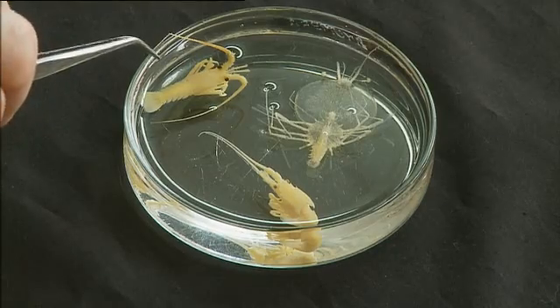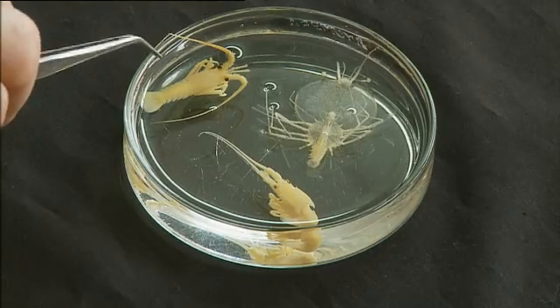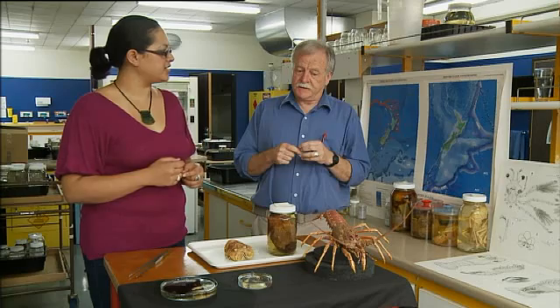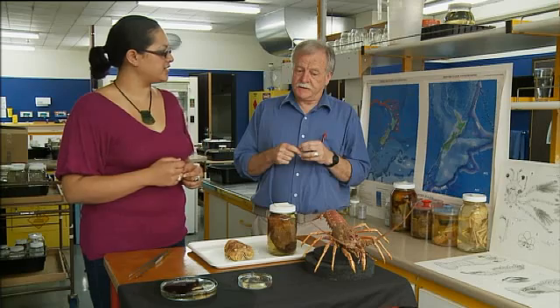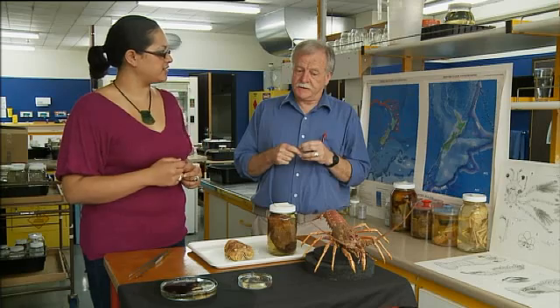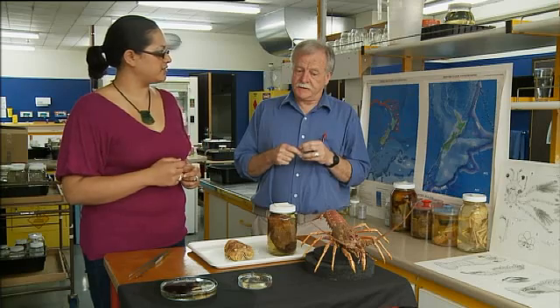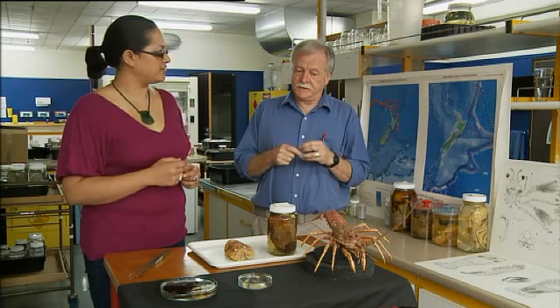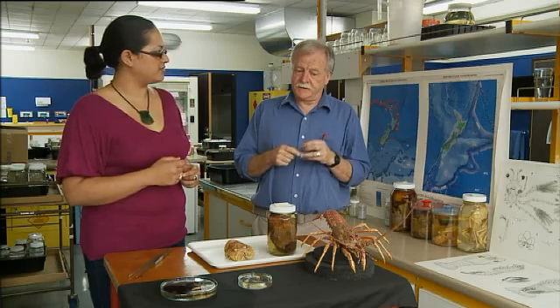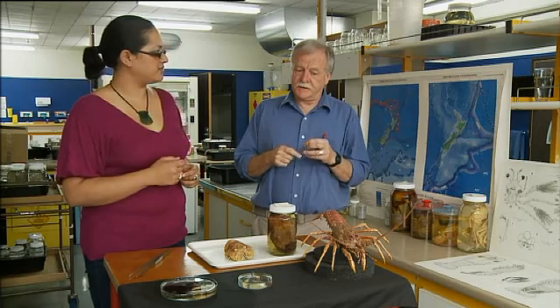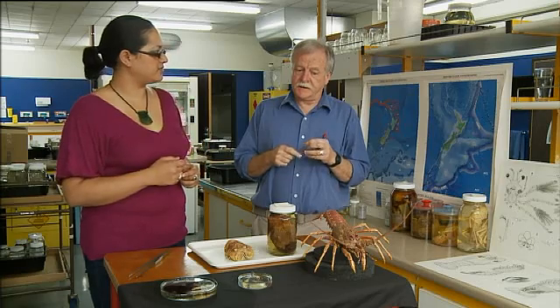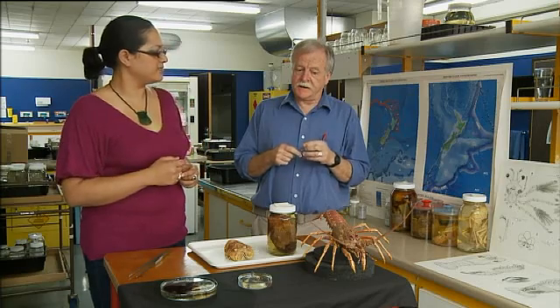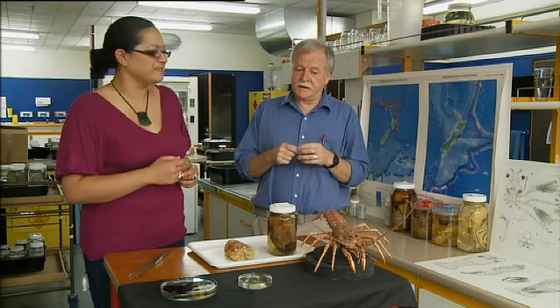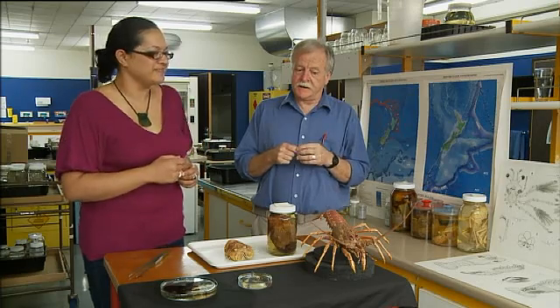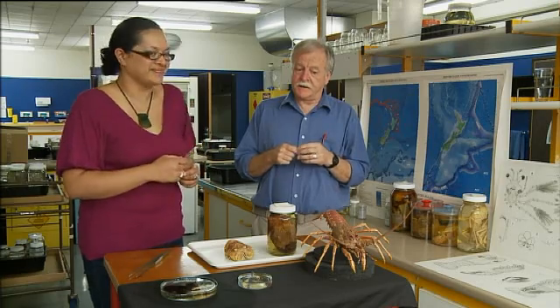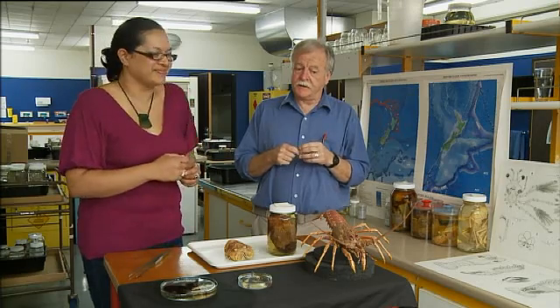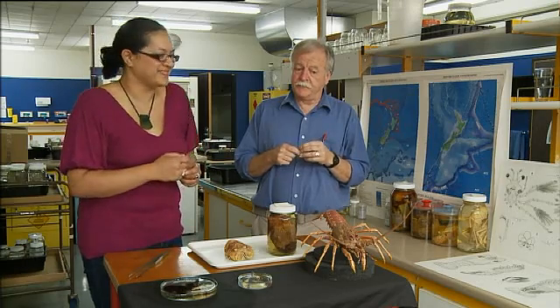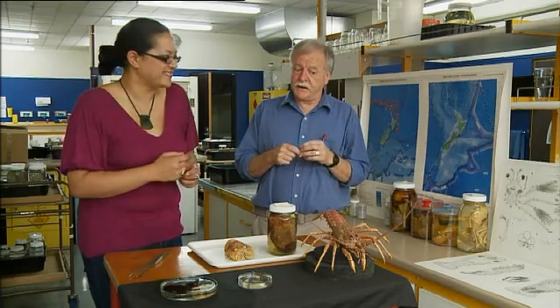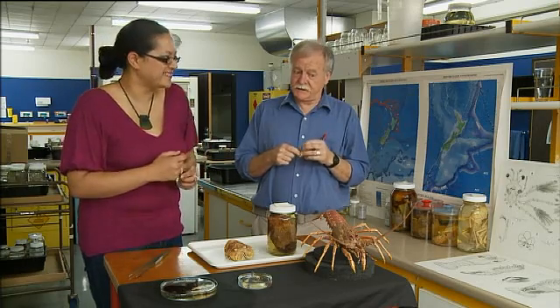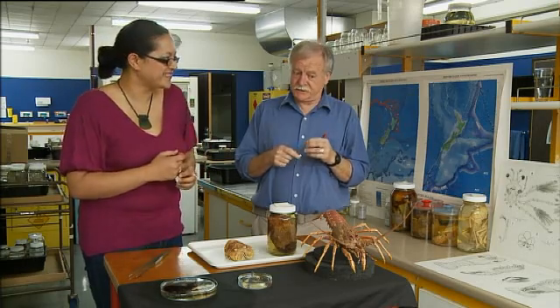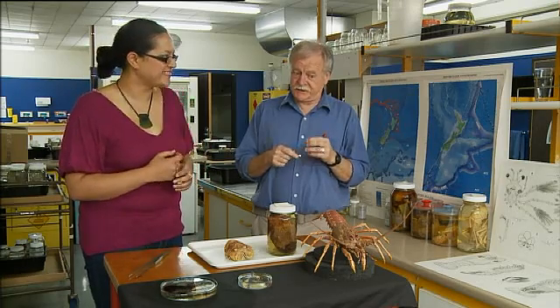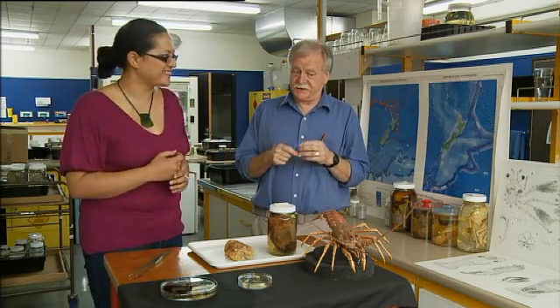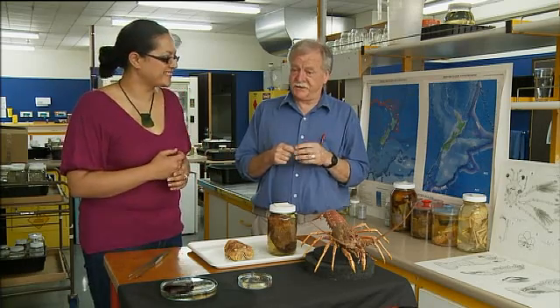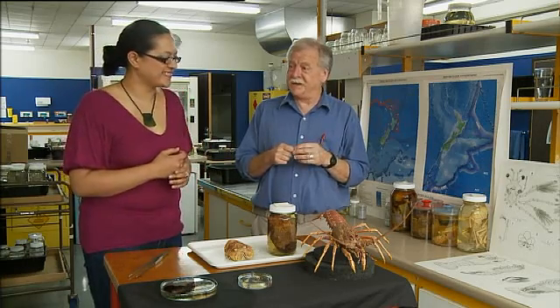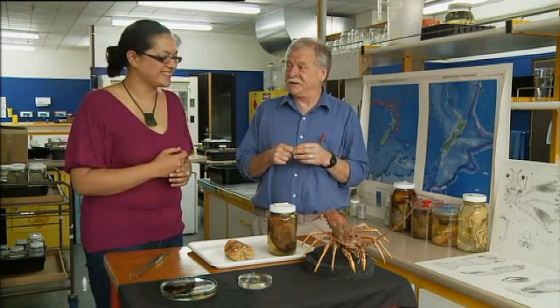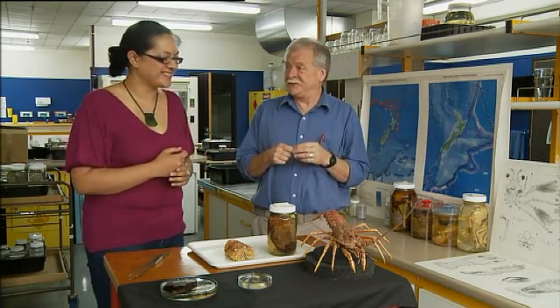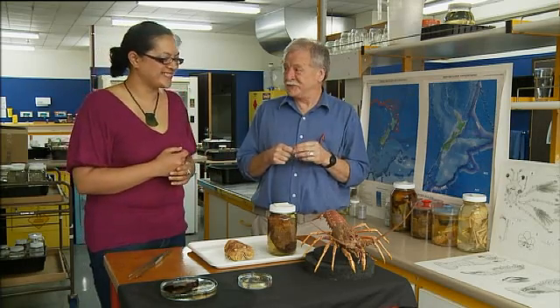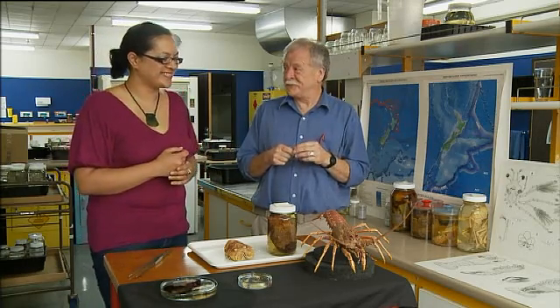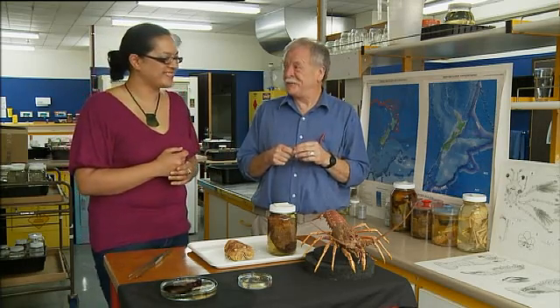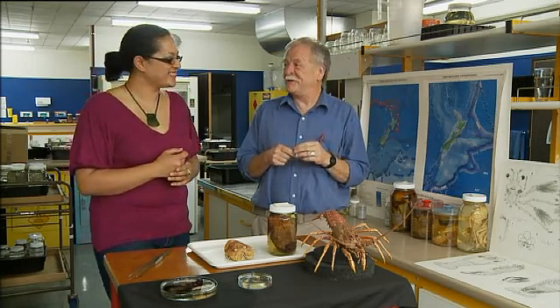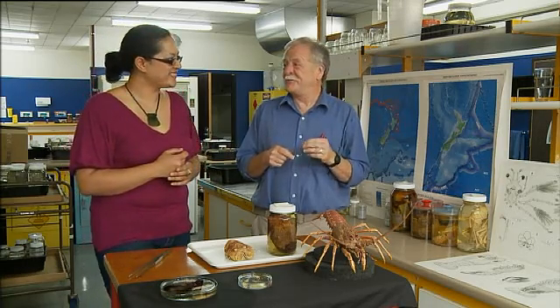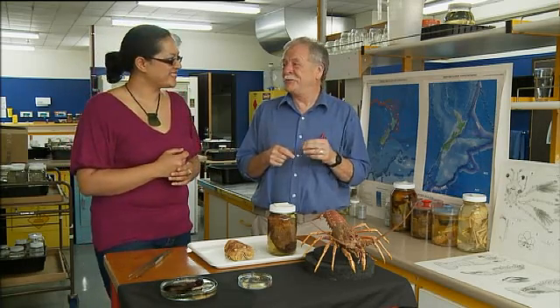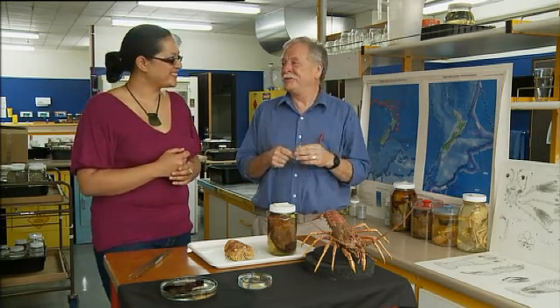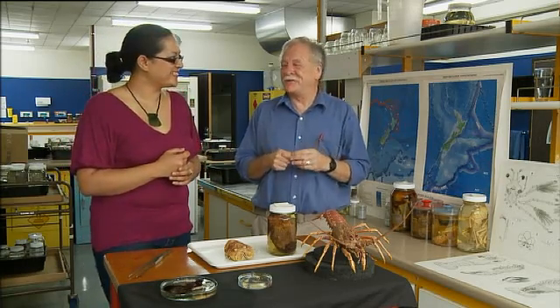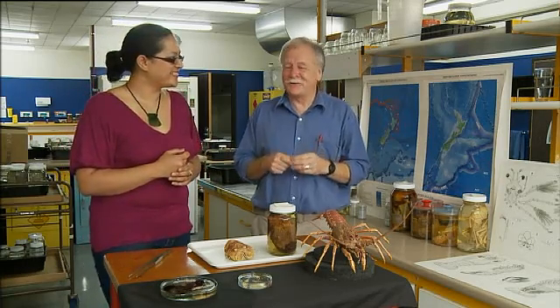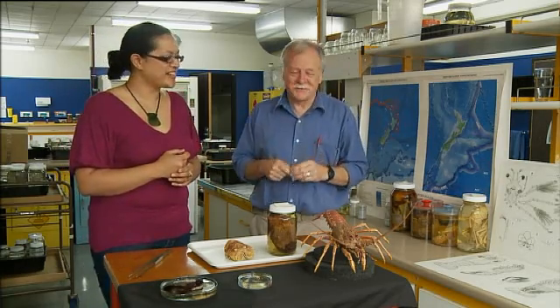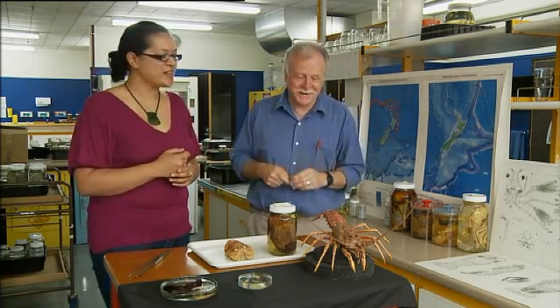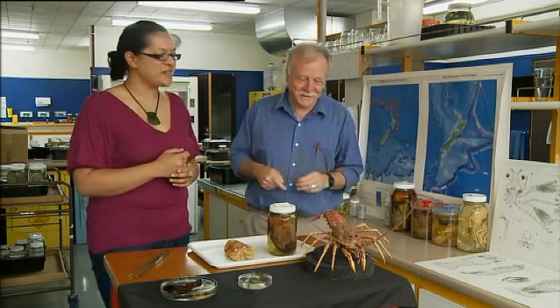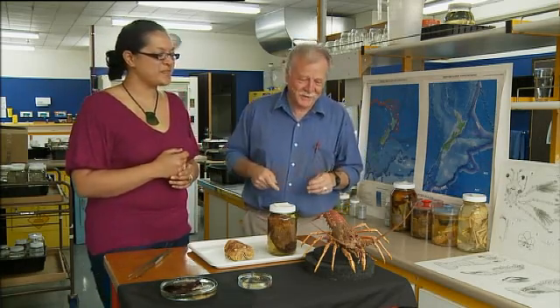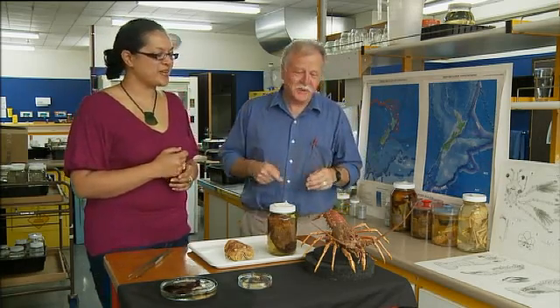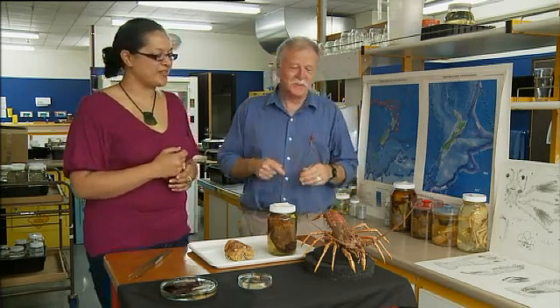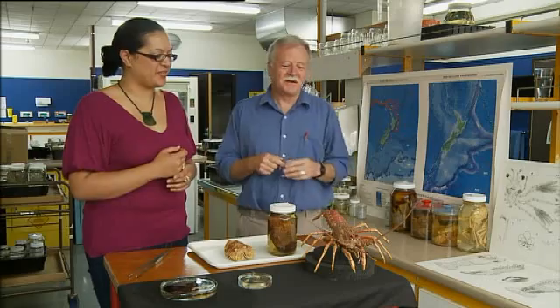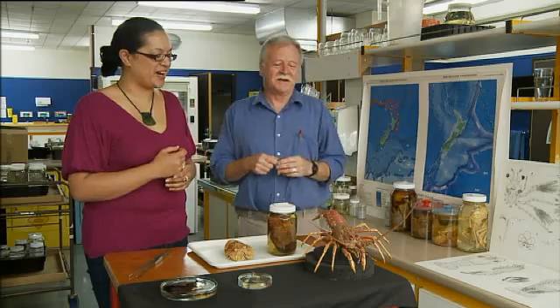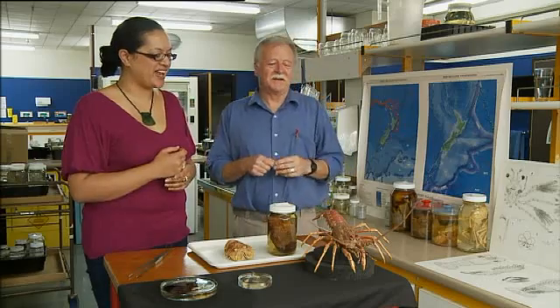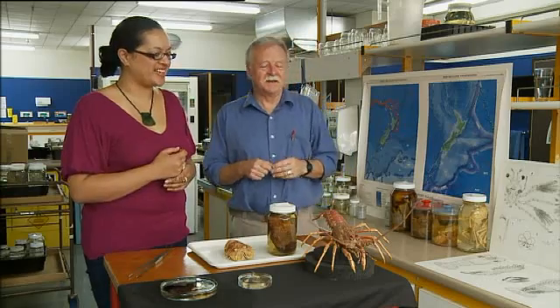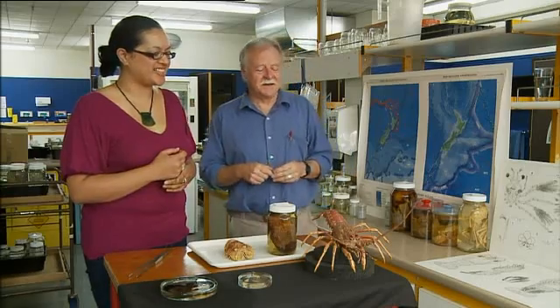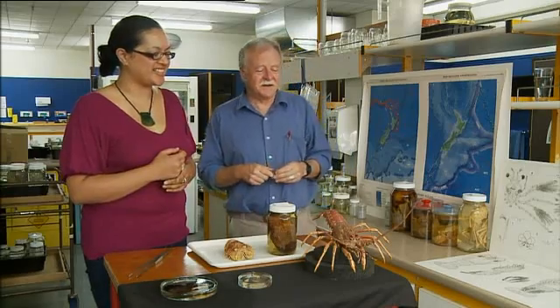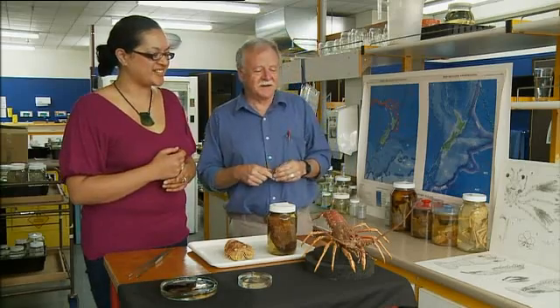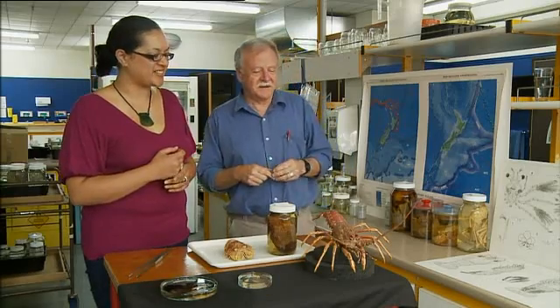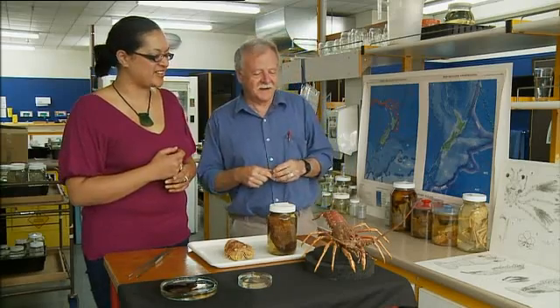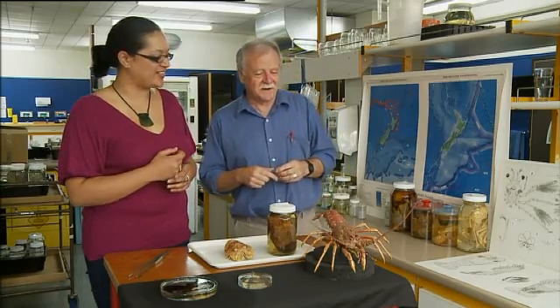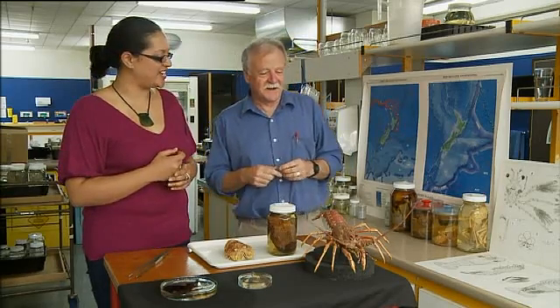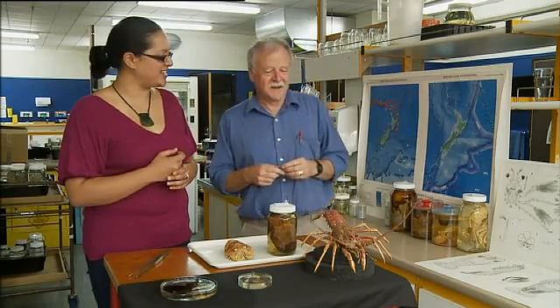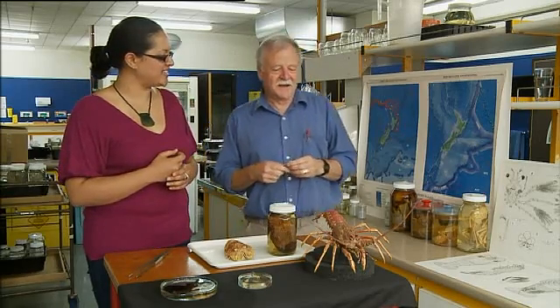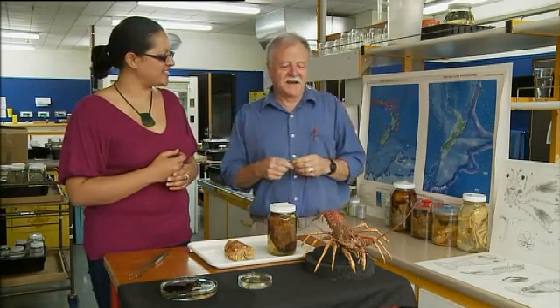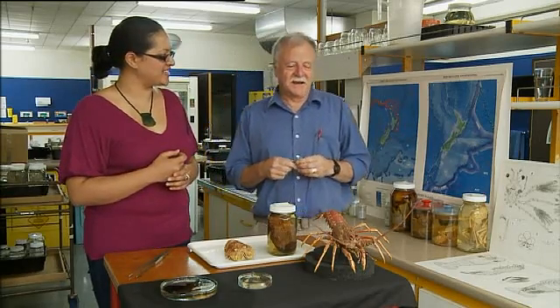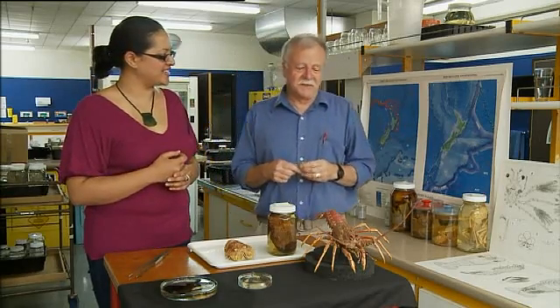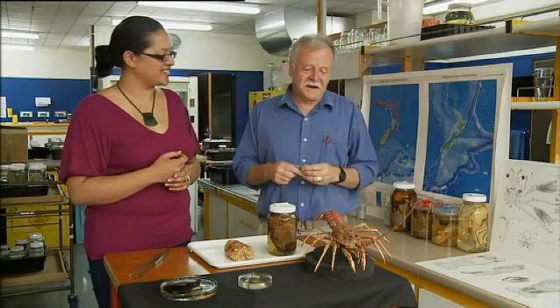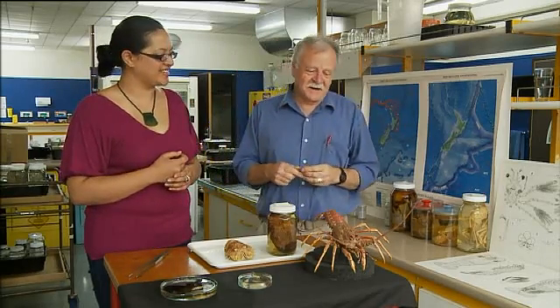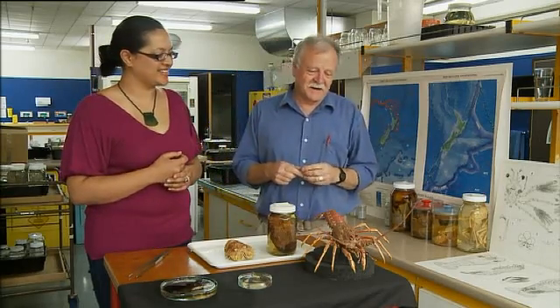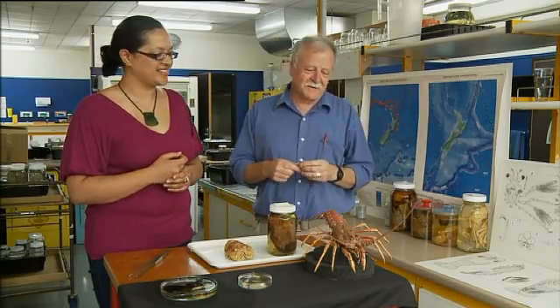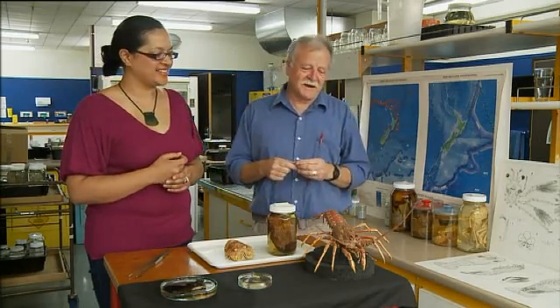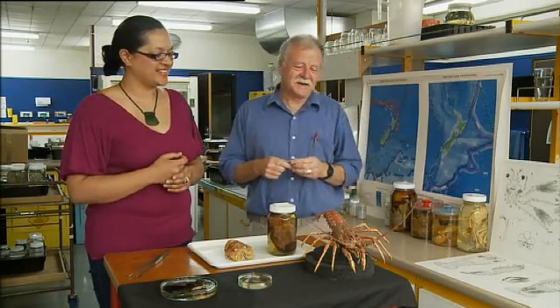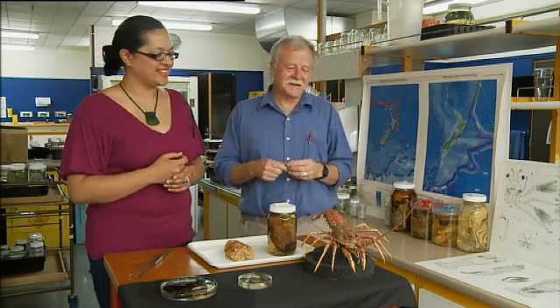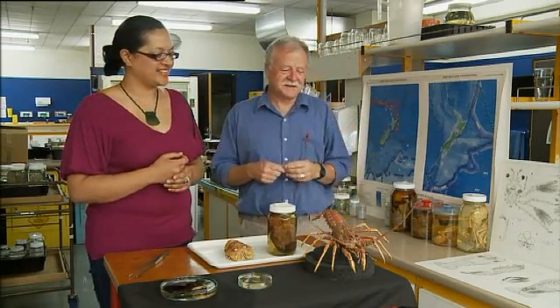How long before I can eat it? About six years. You've got a bit of a wait — six or seven years? Yeah. Hang about.